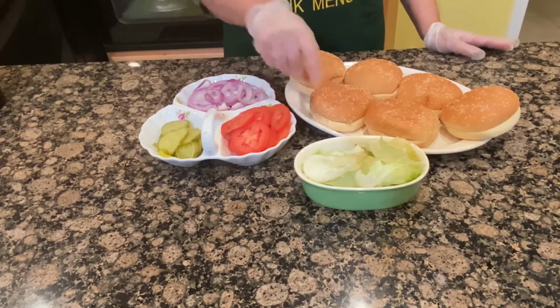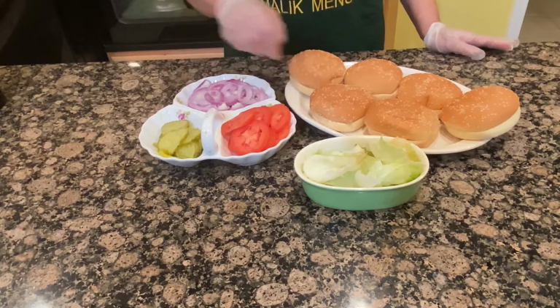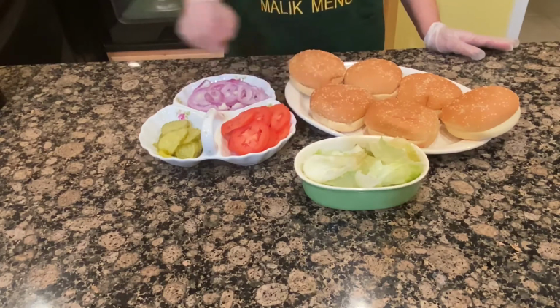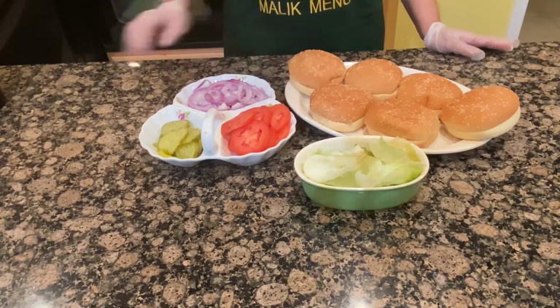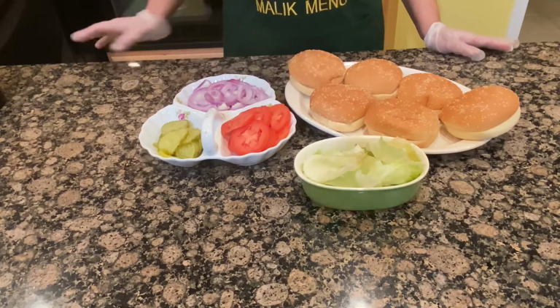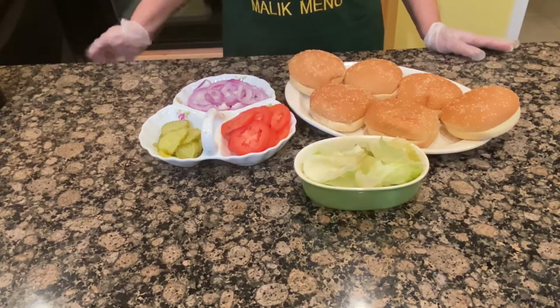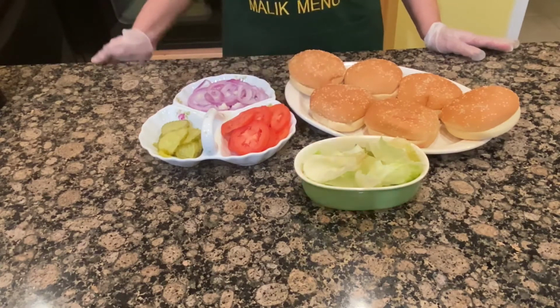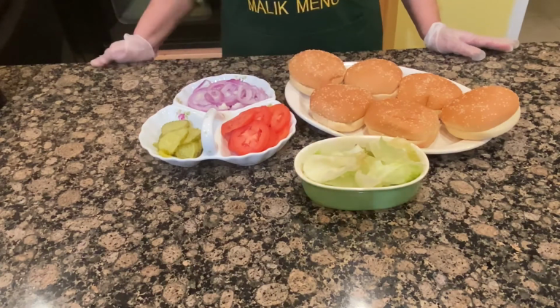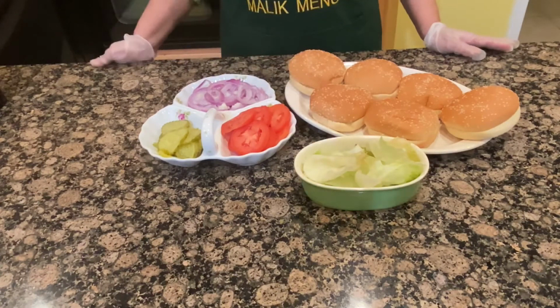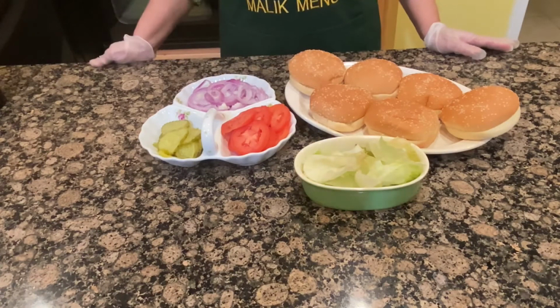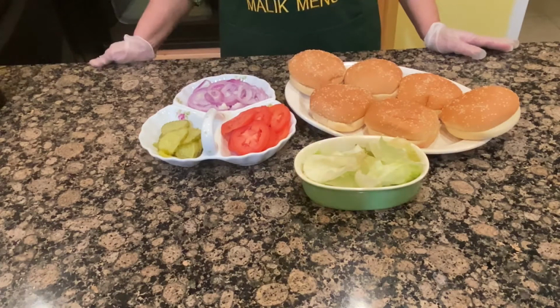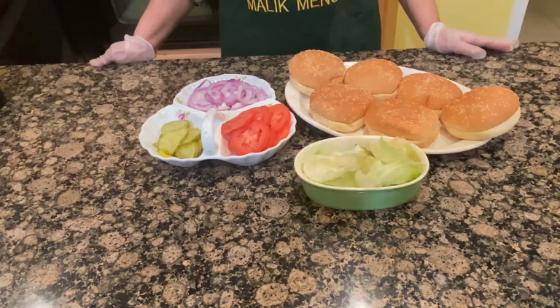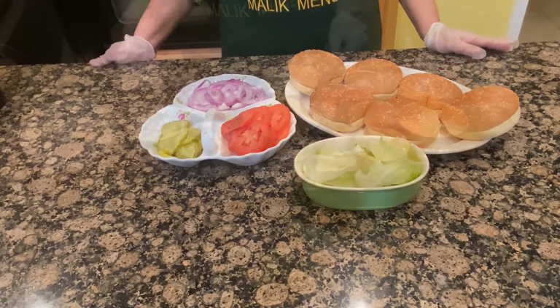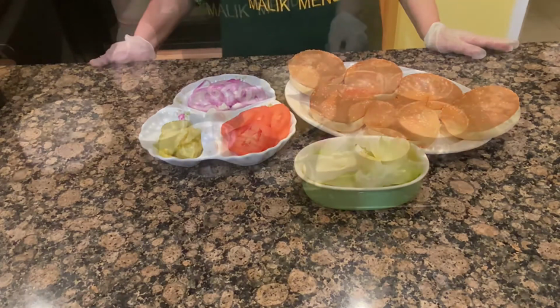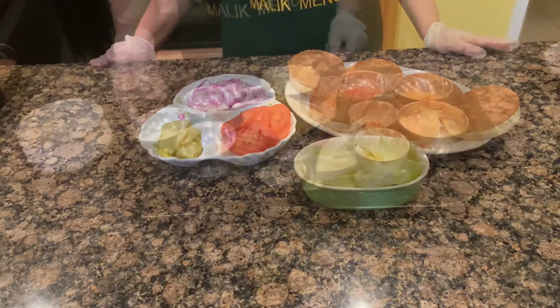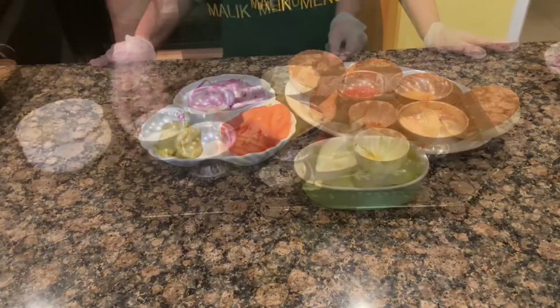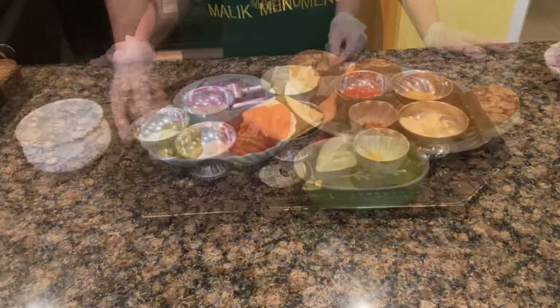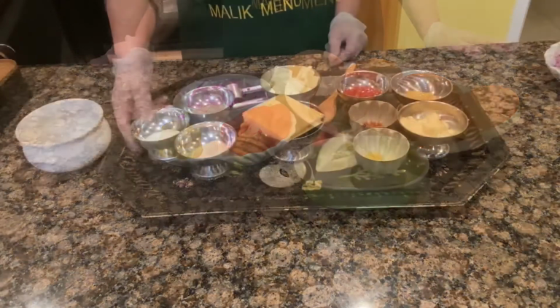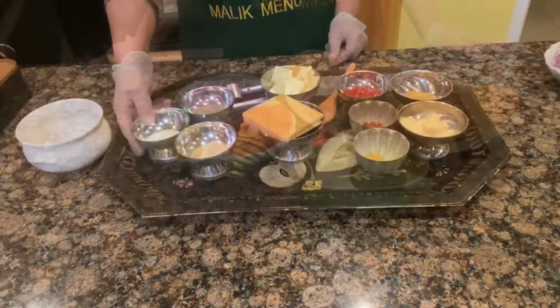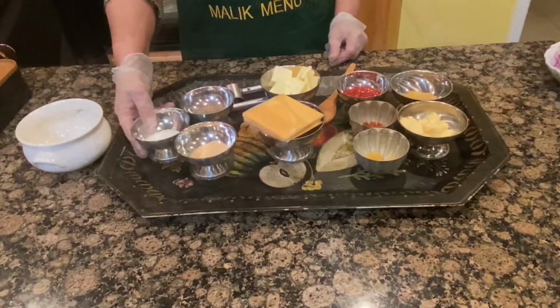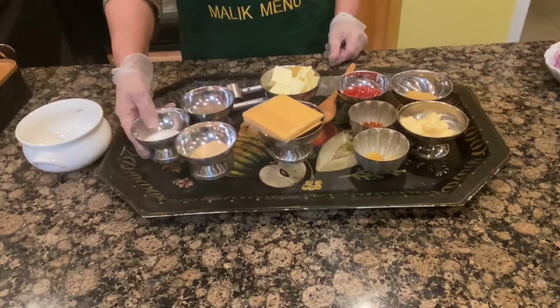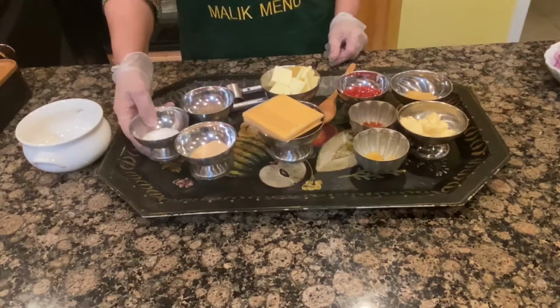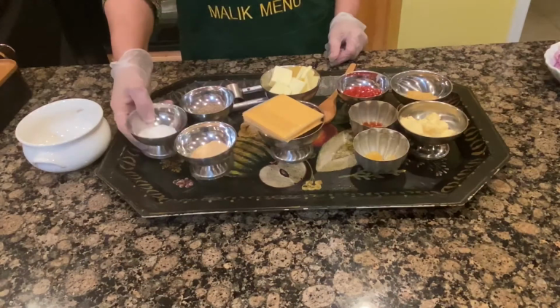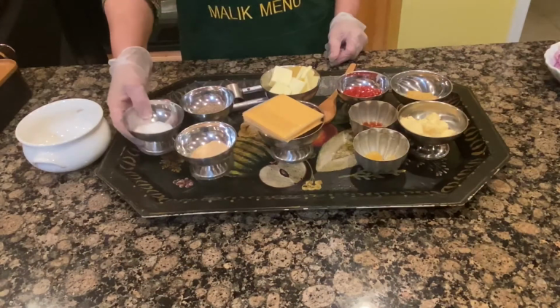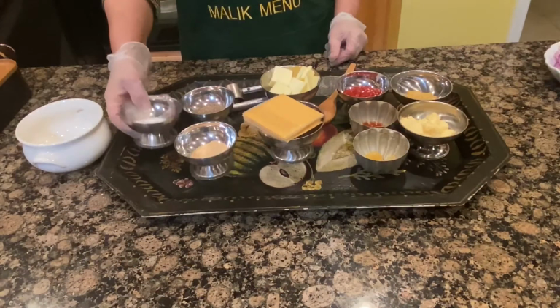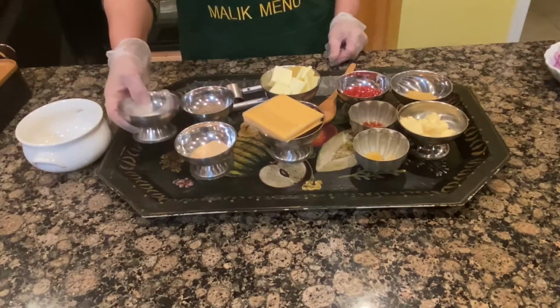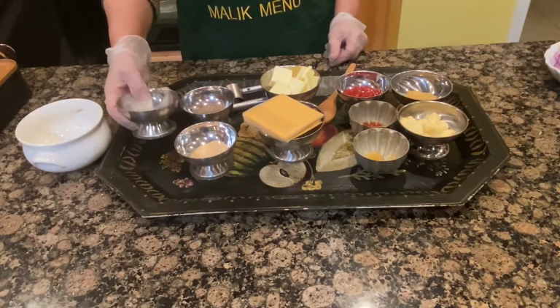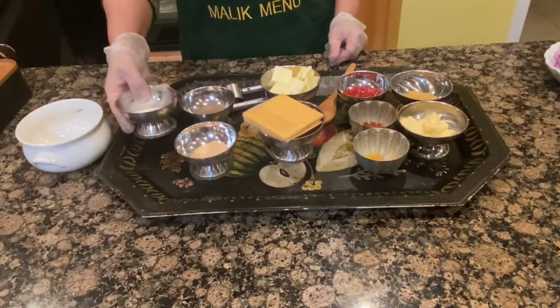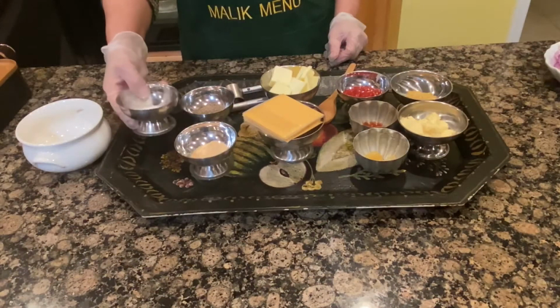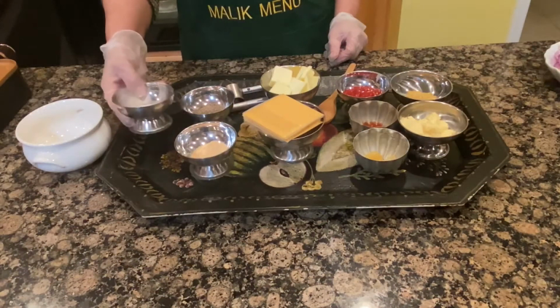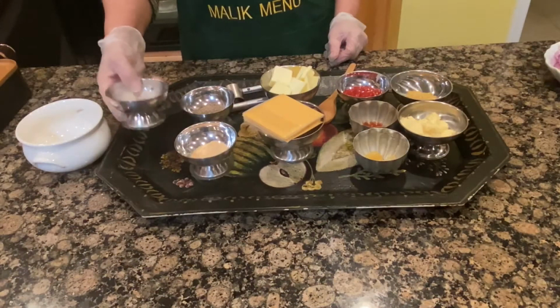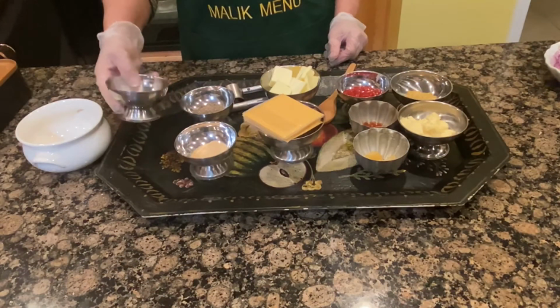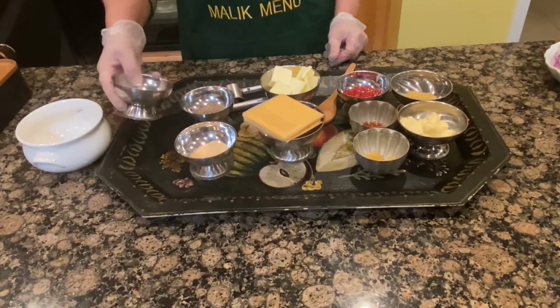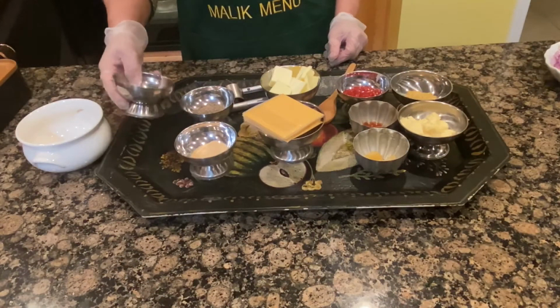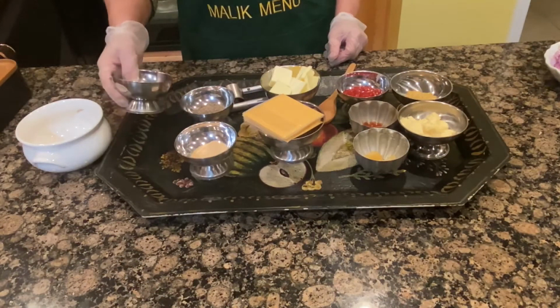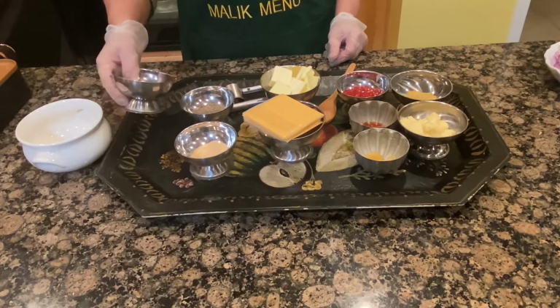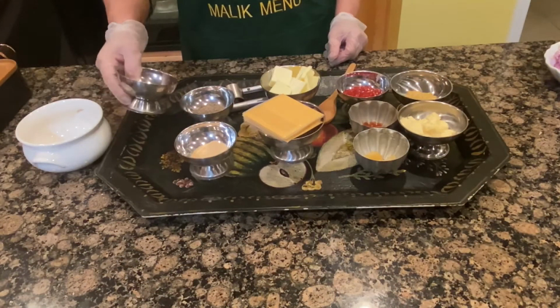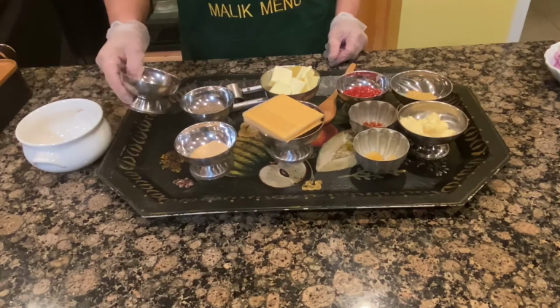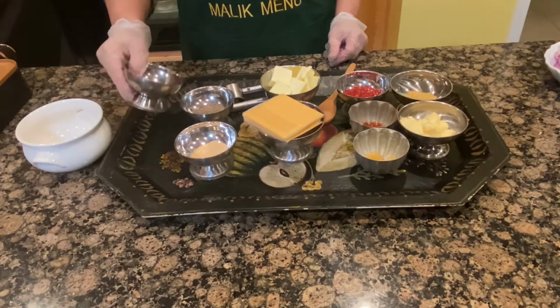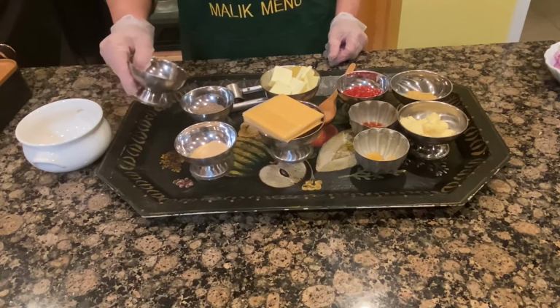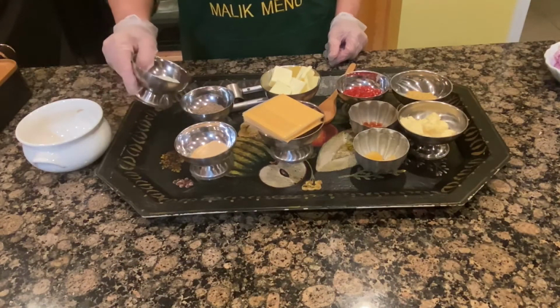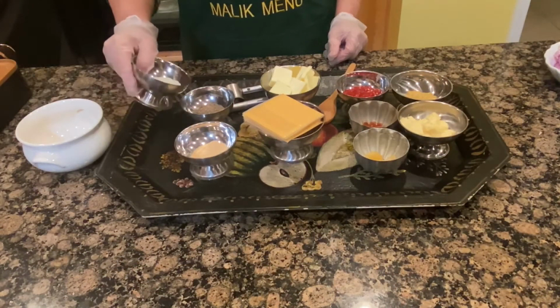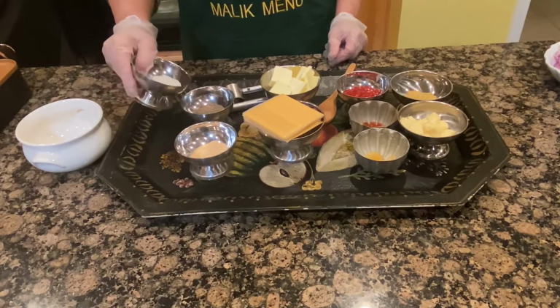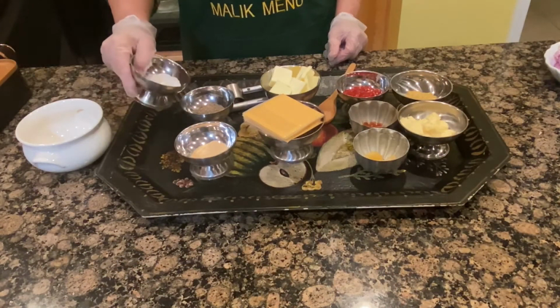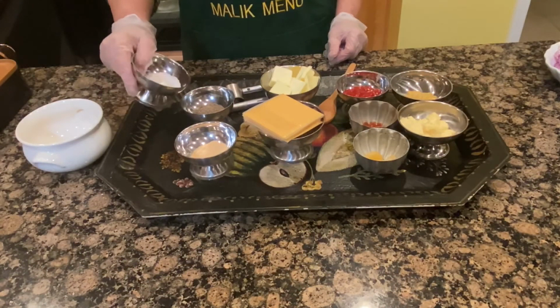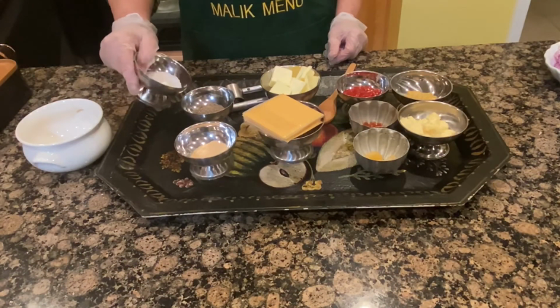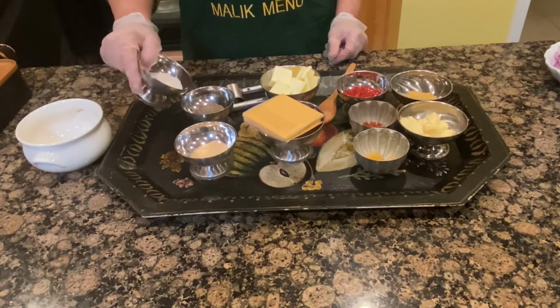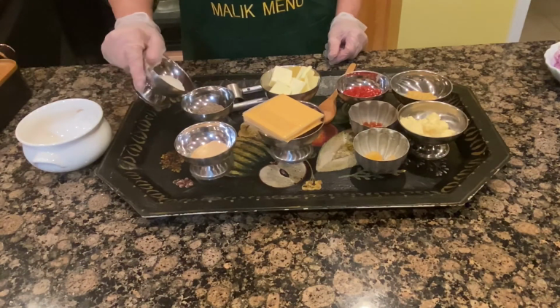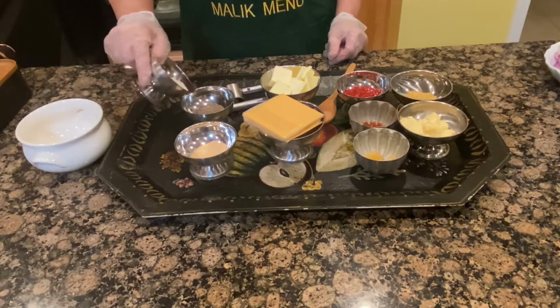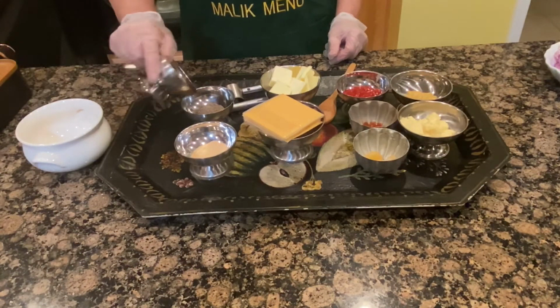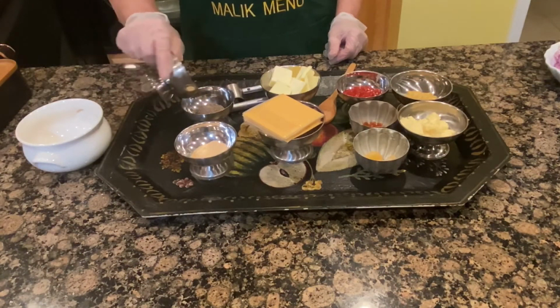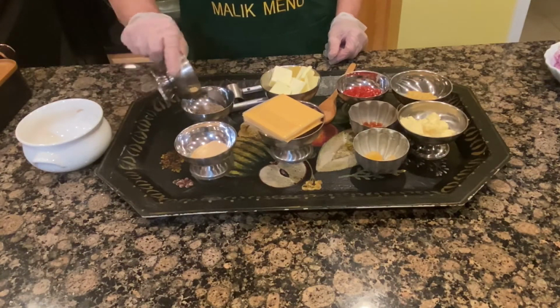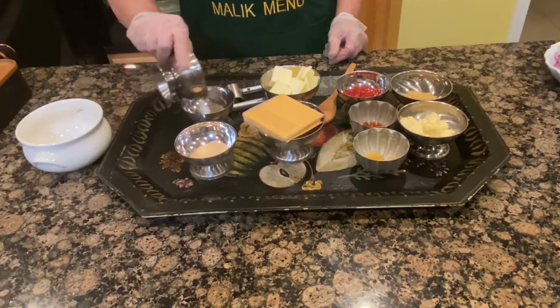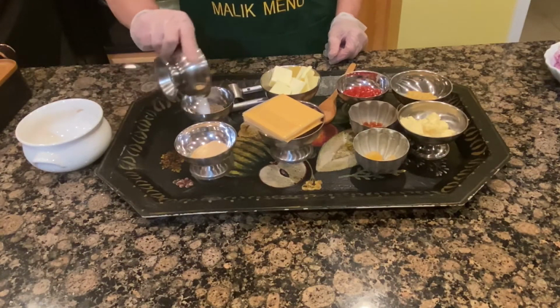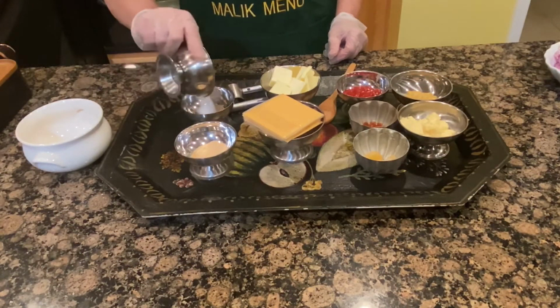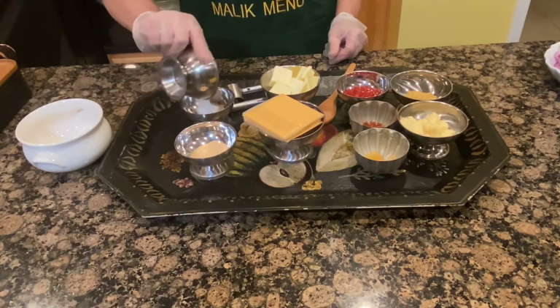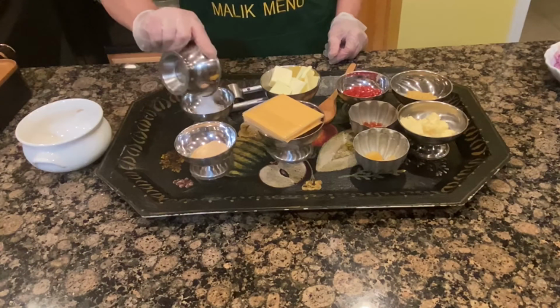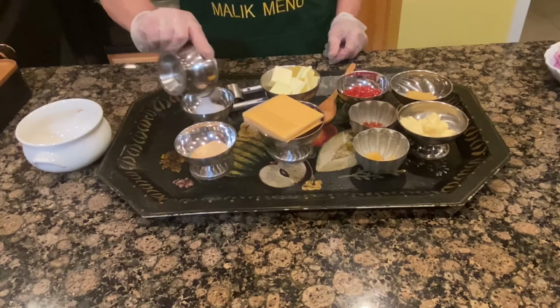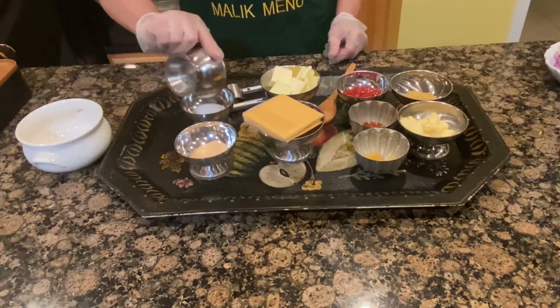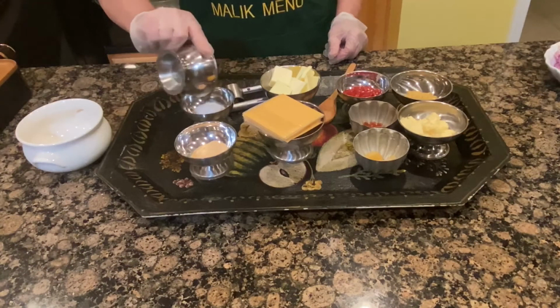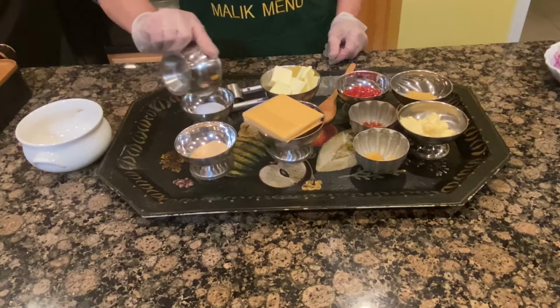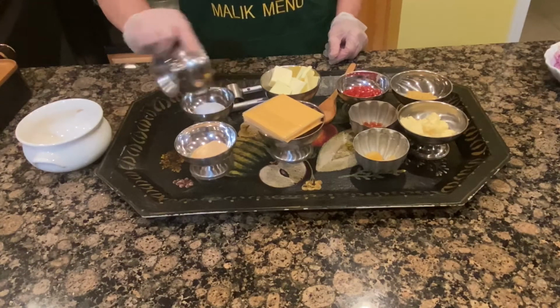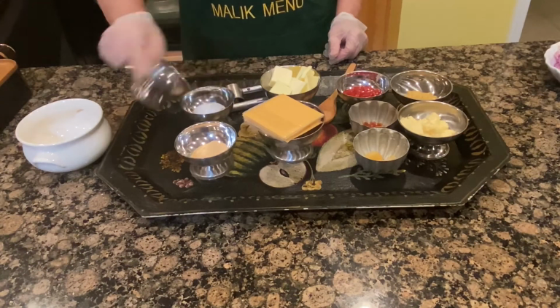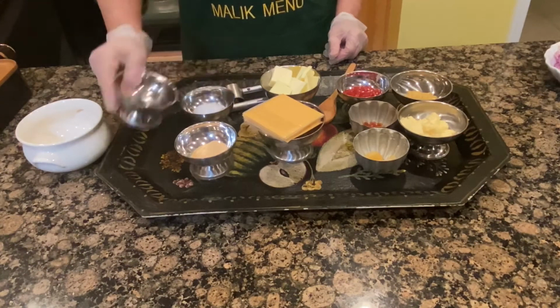So, let's start with spices and salt, black pepper, and onion — so you can add the seasoning.